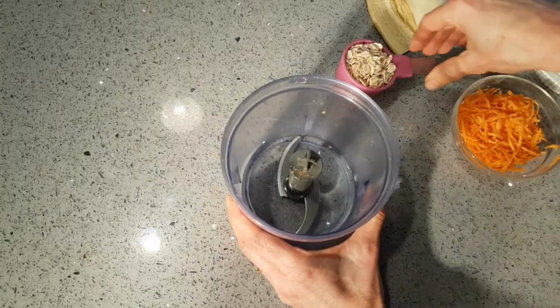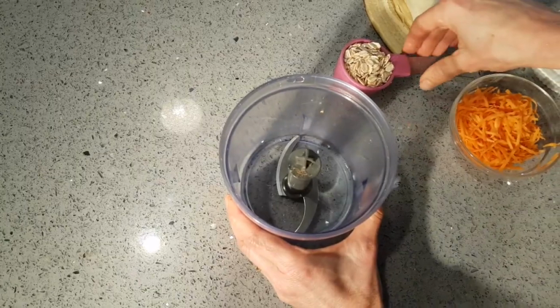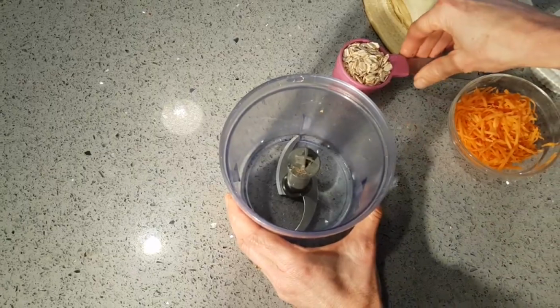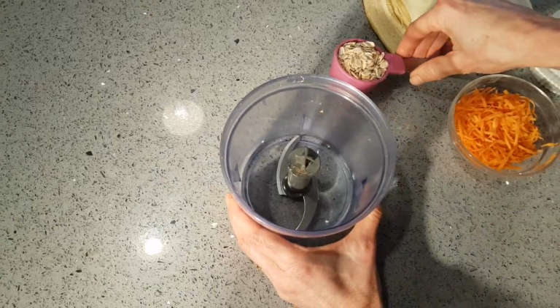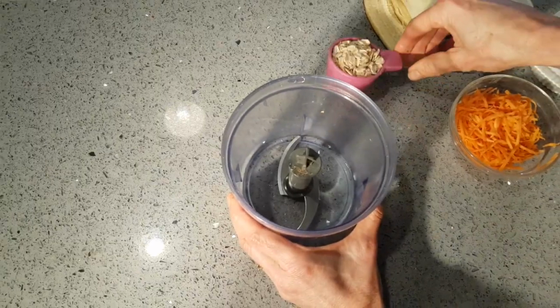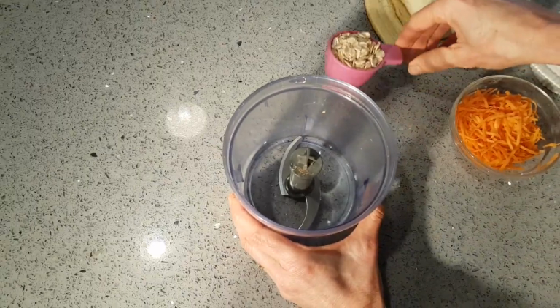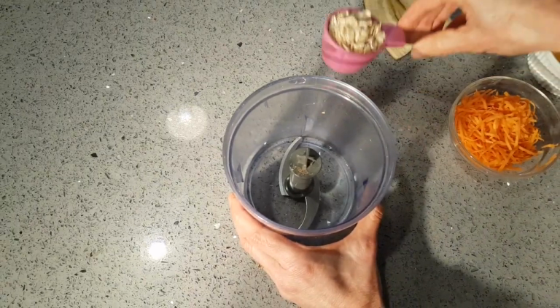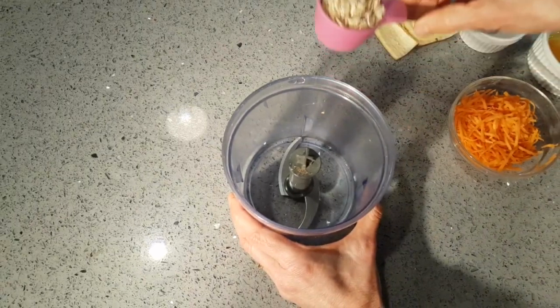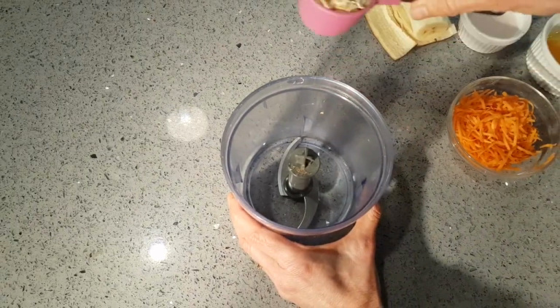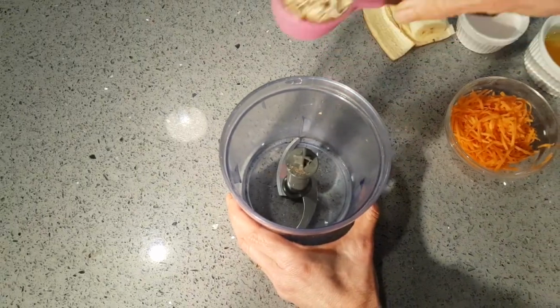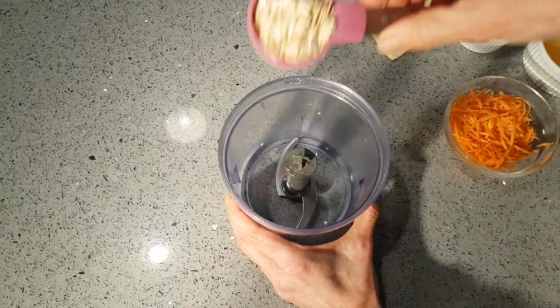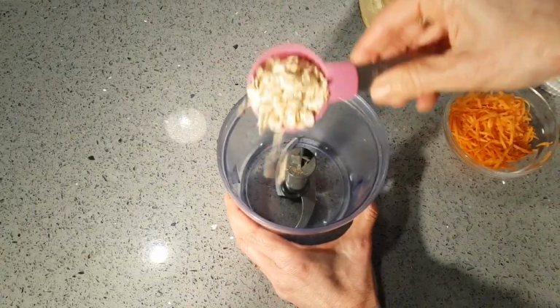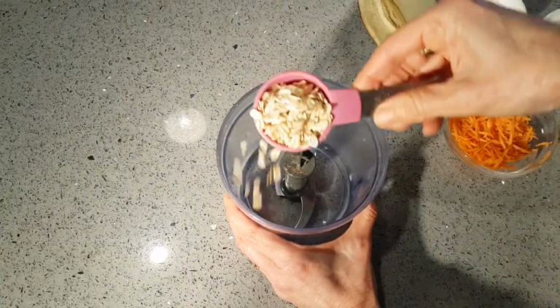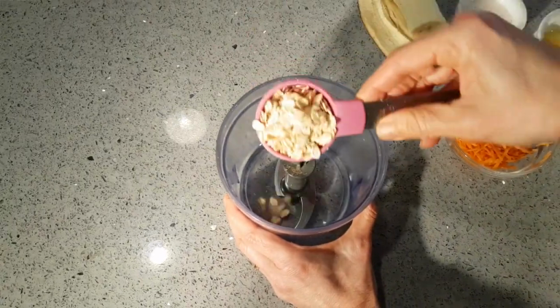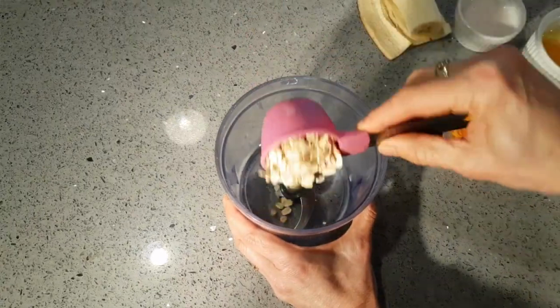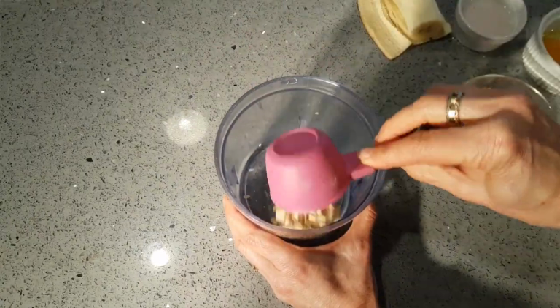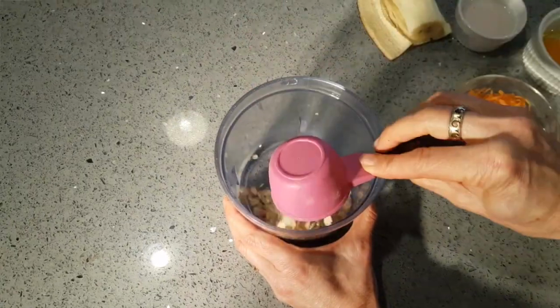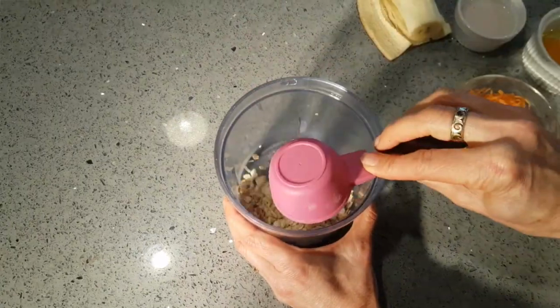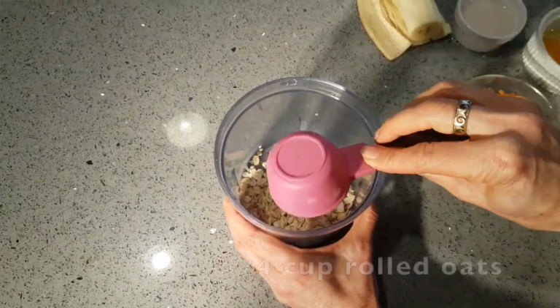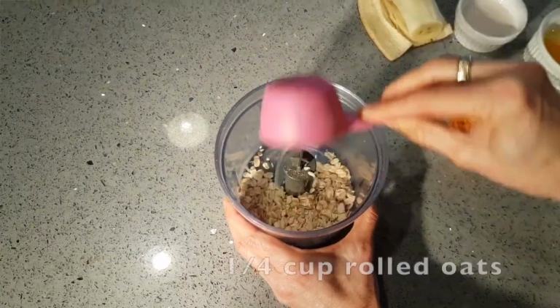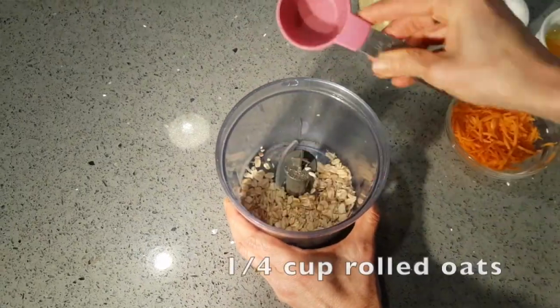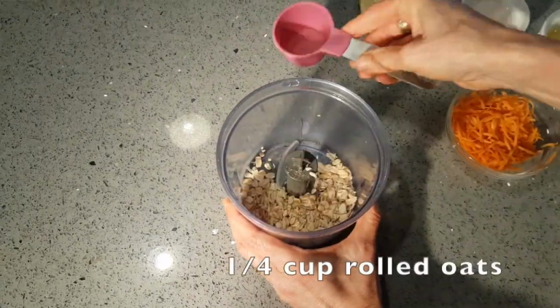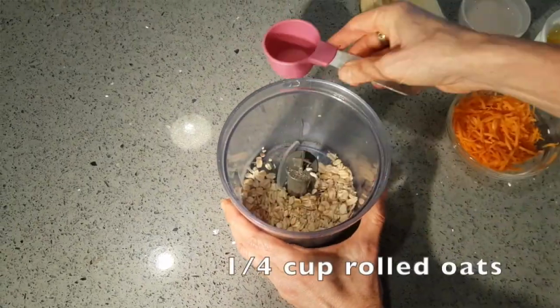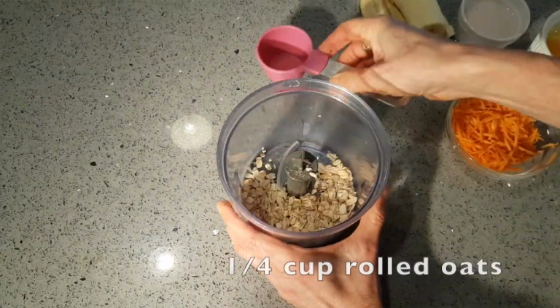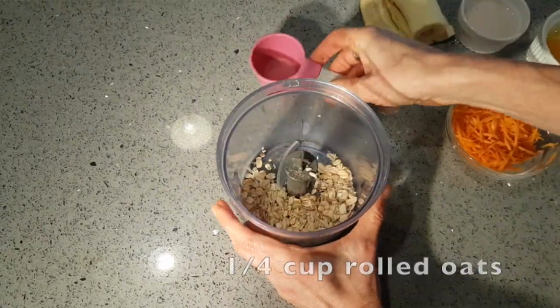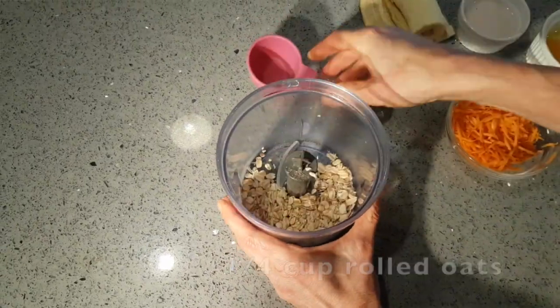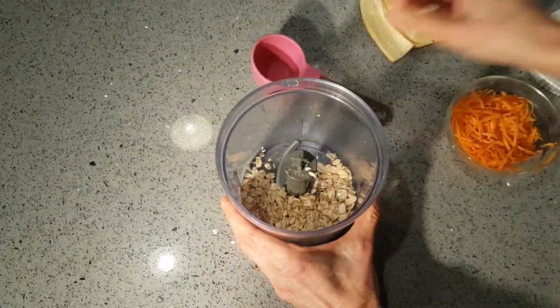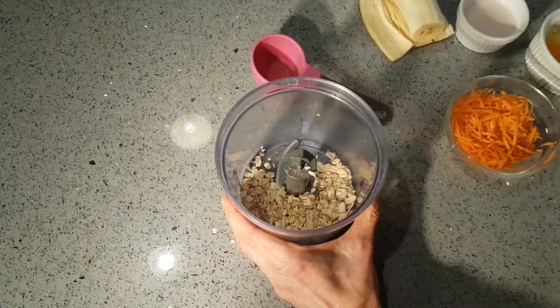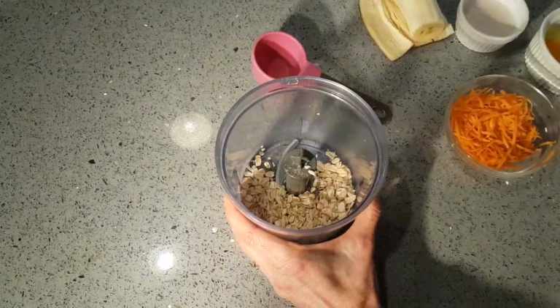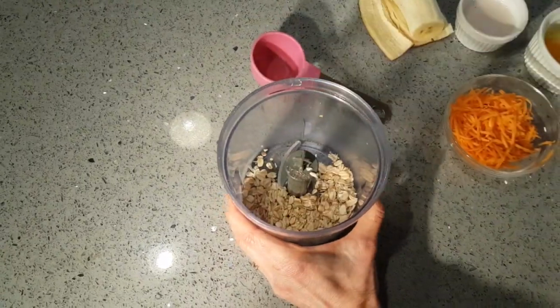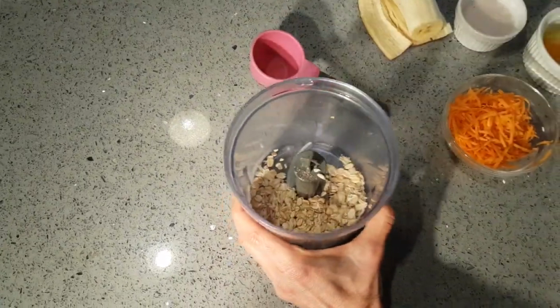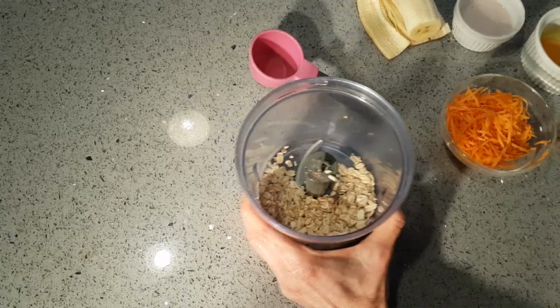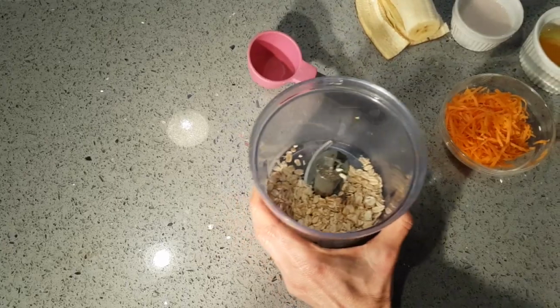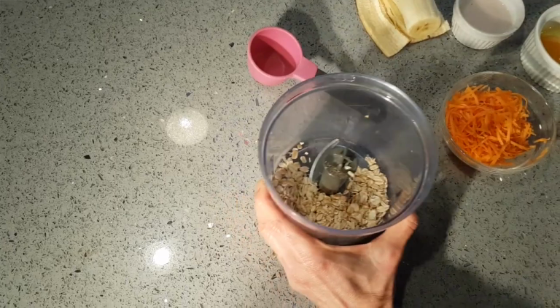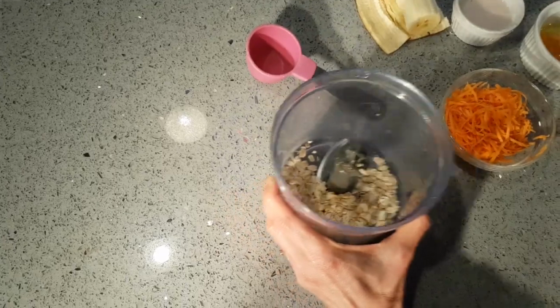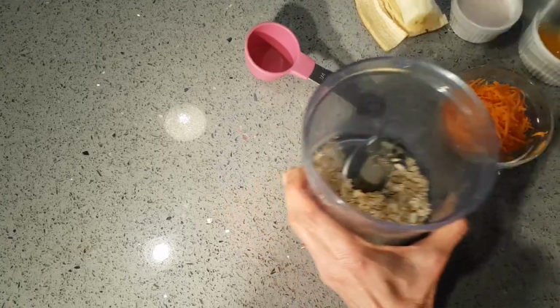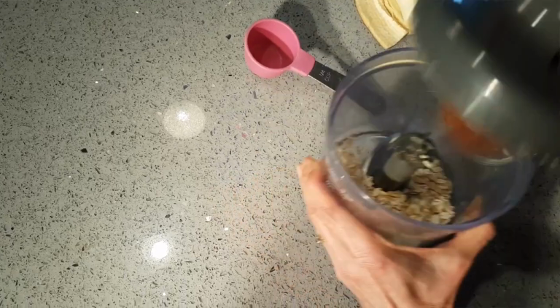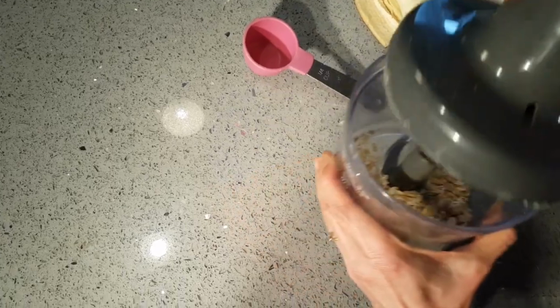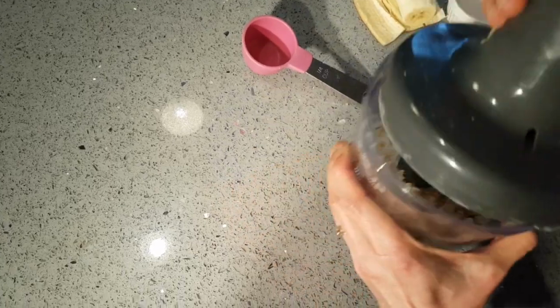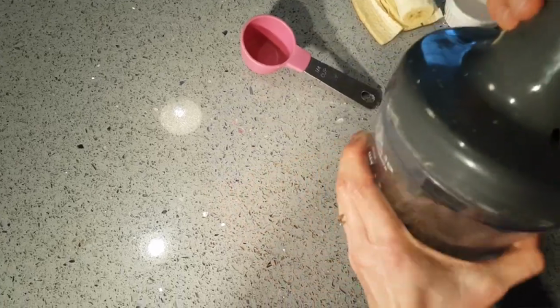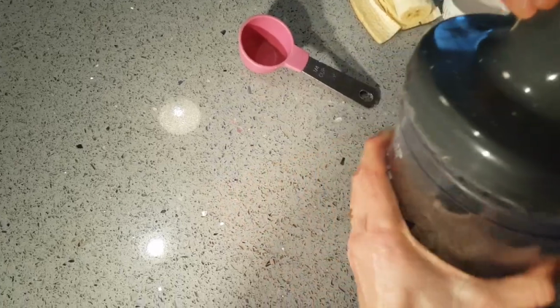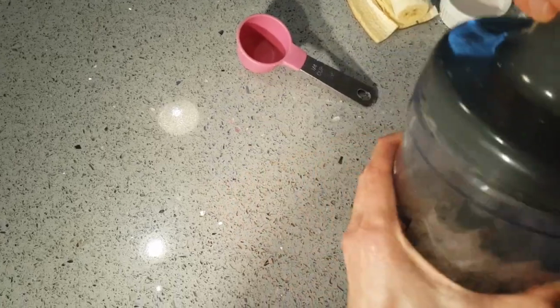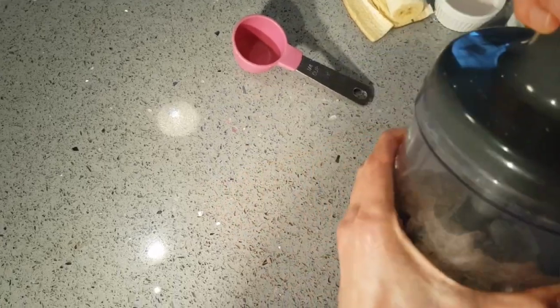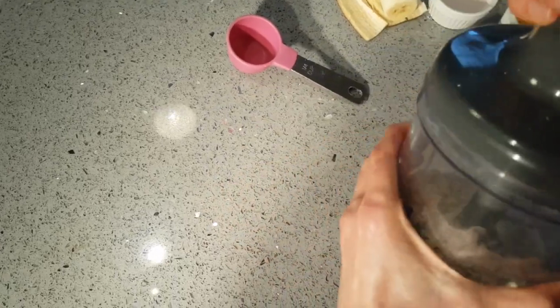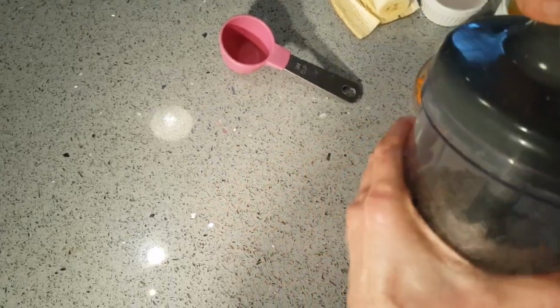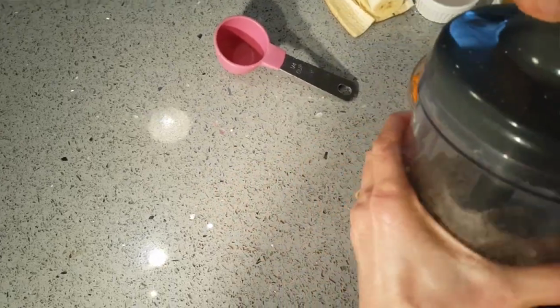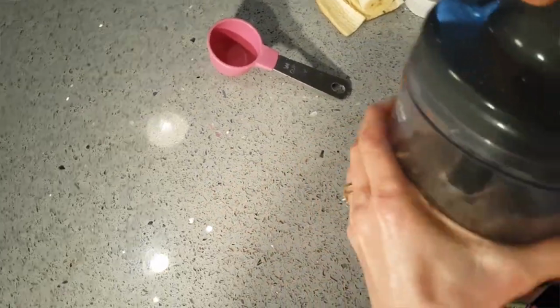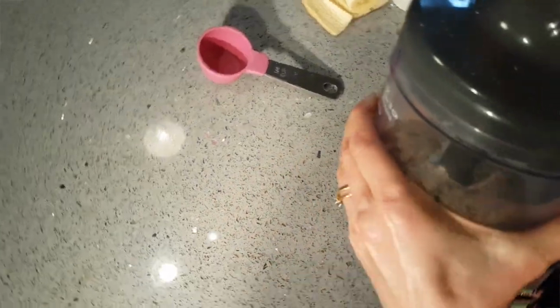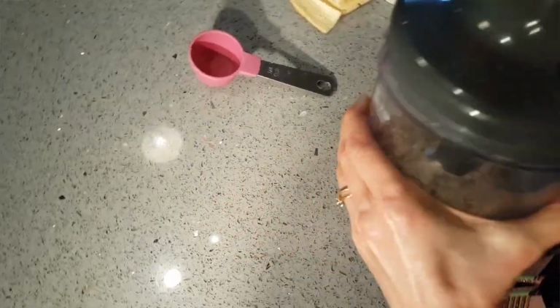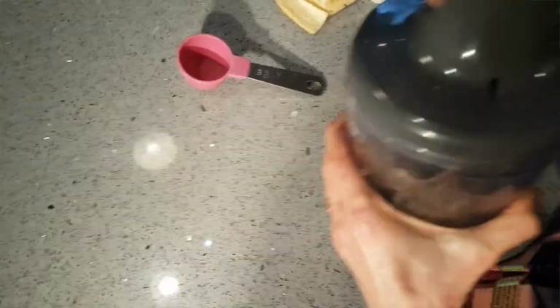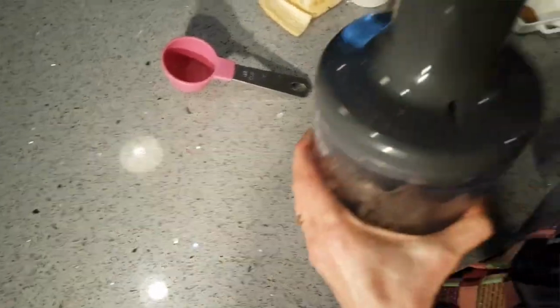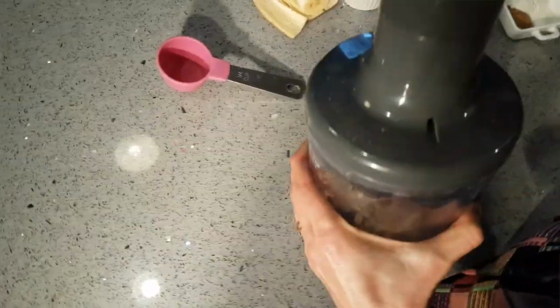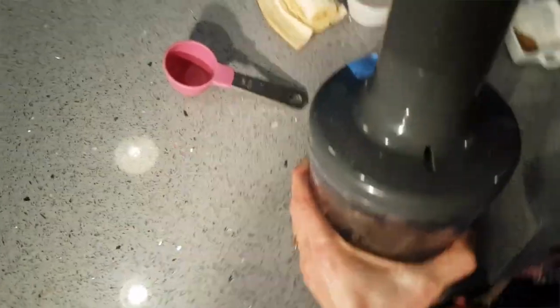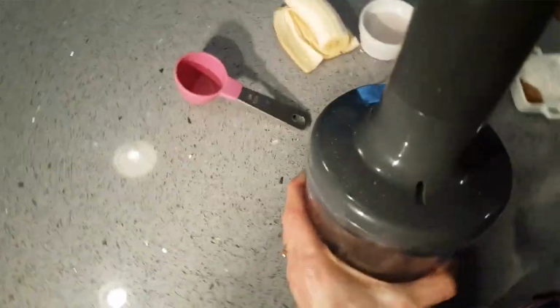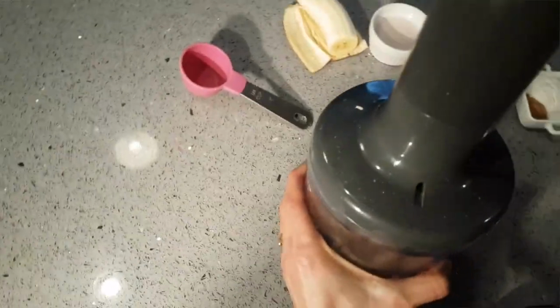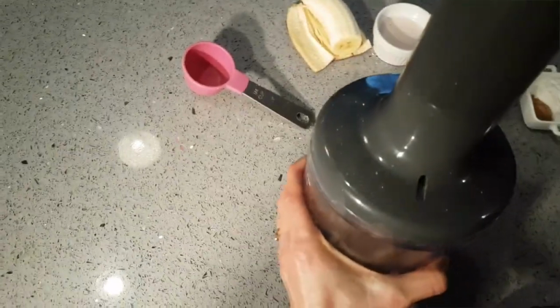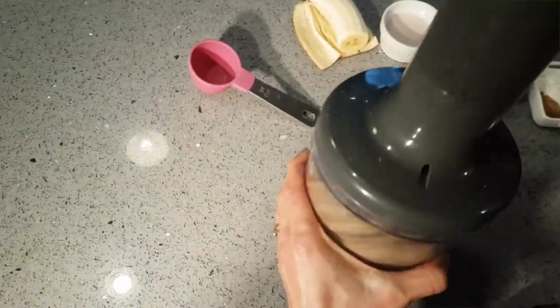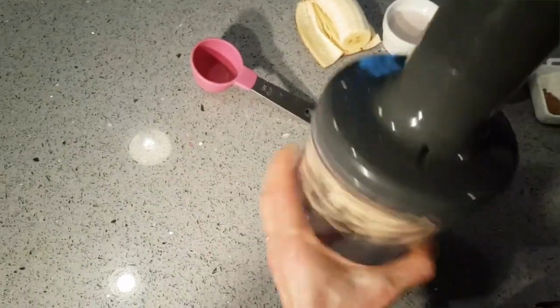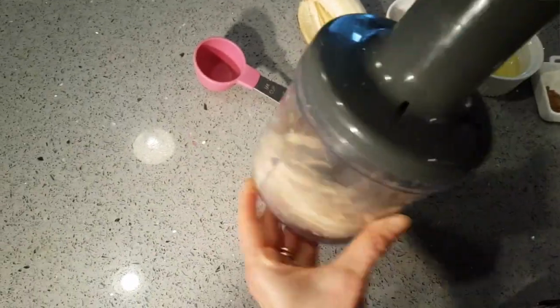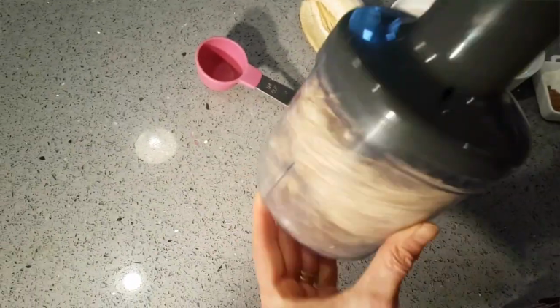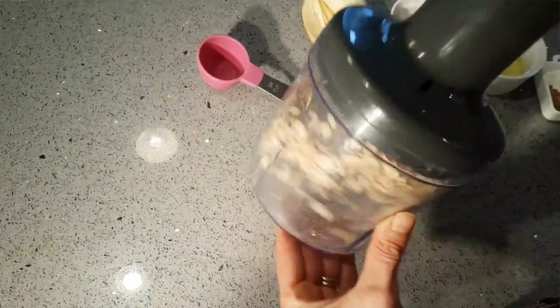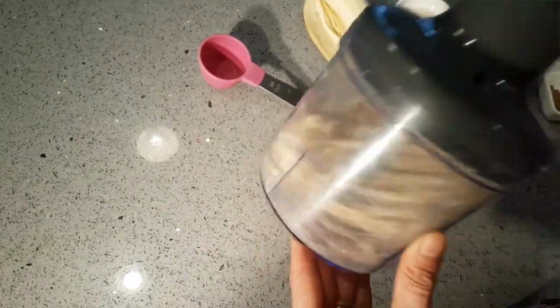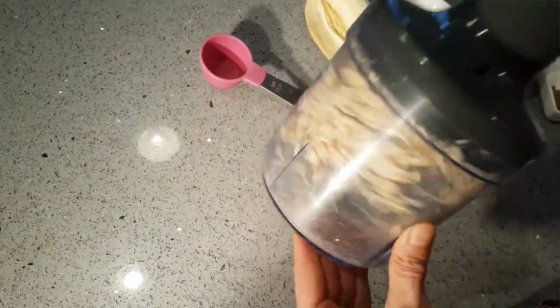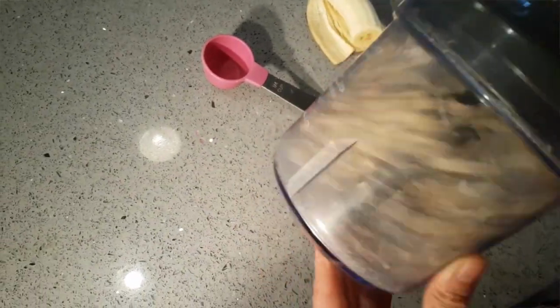First of all I'm going to put in one quarter of a cup of rolled oats, and I'm just going to blitz it for a couple of seconds just to break it down a bit.